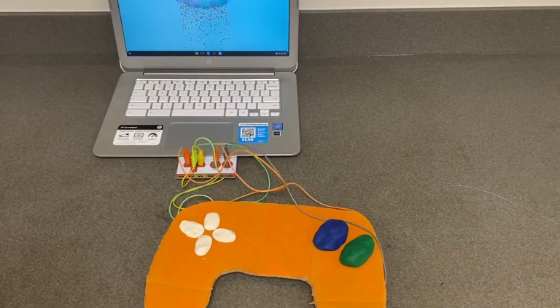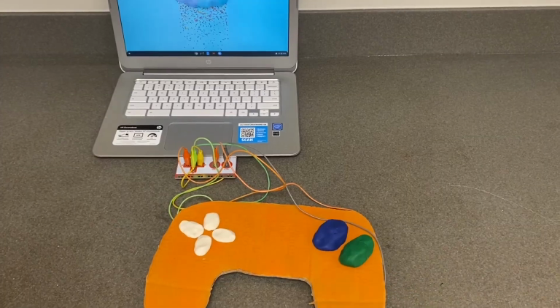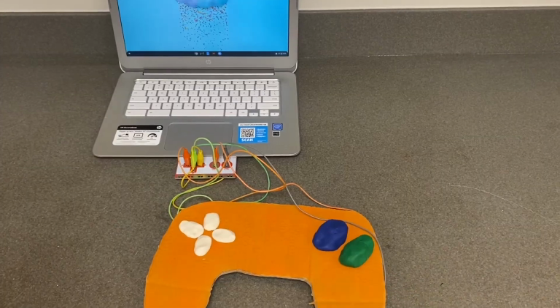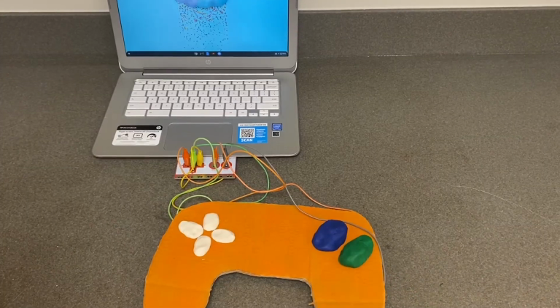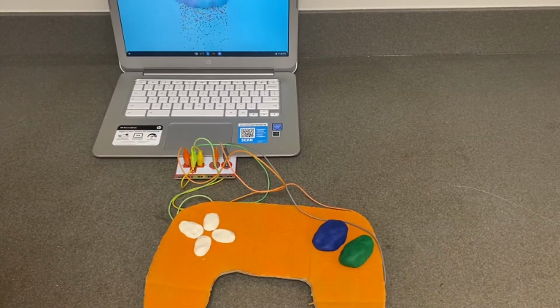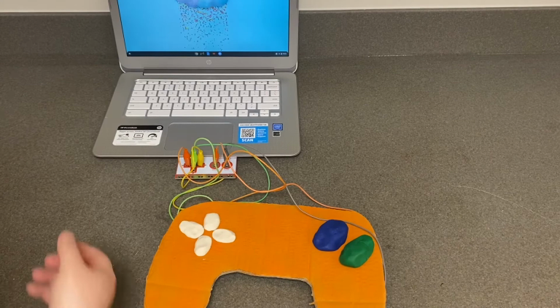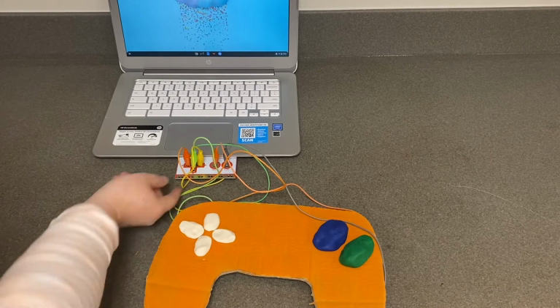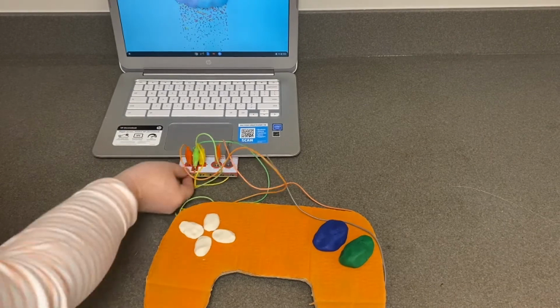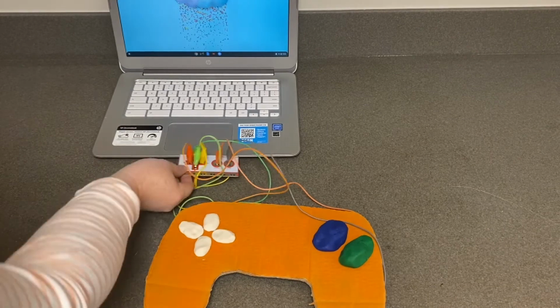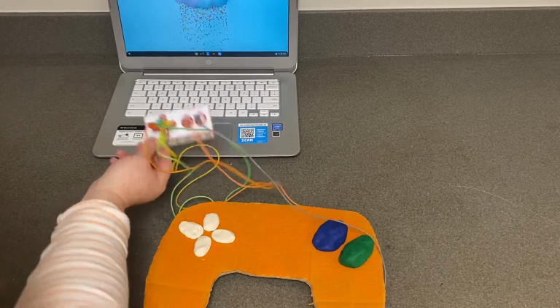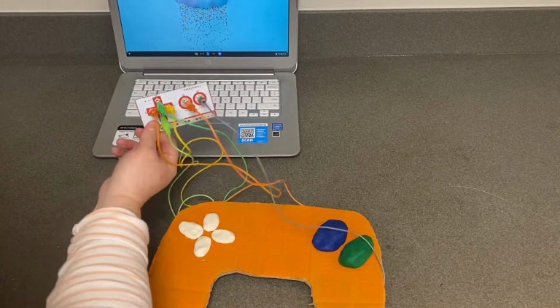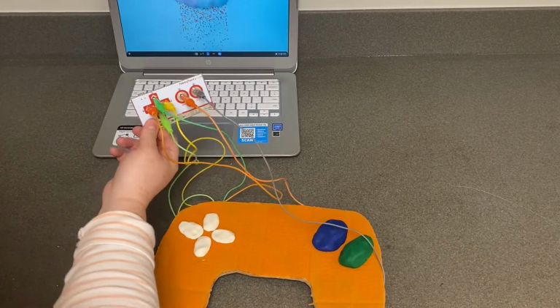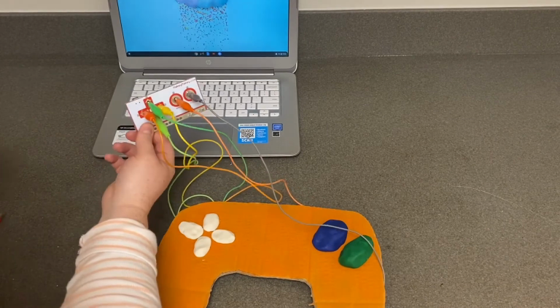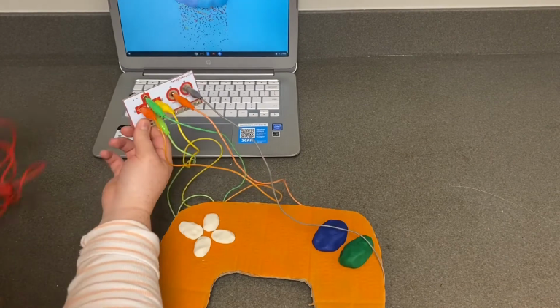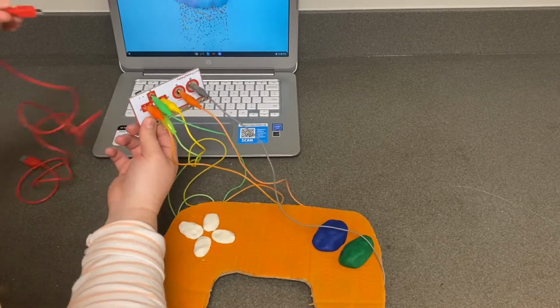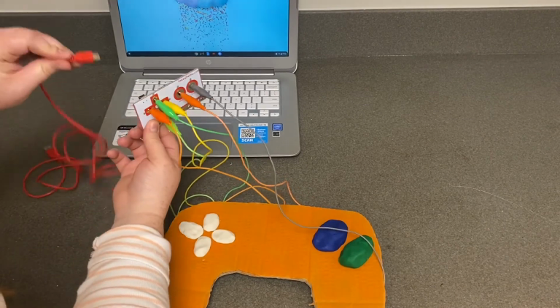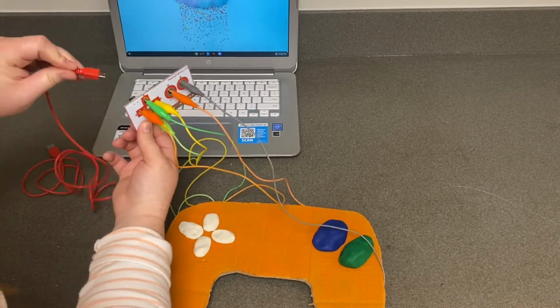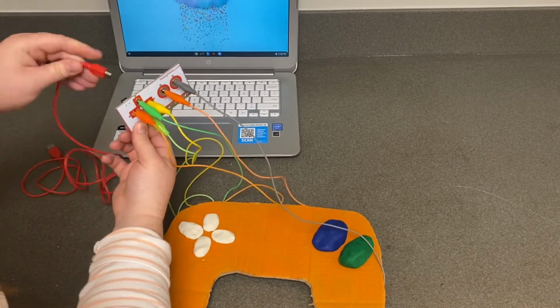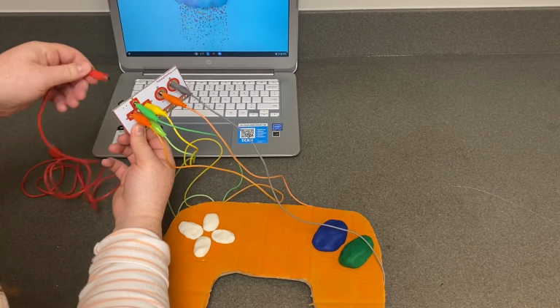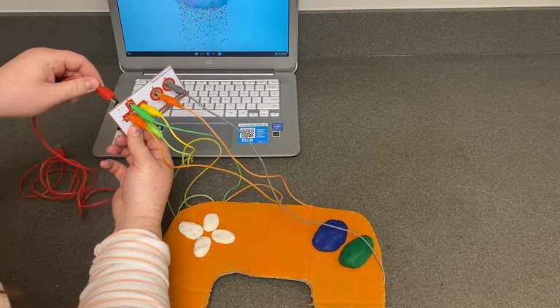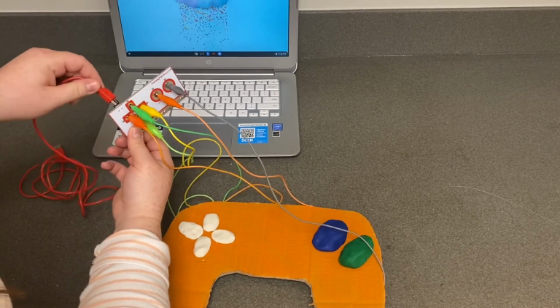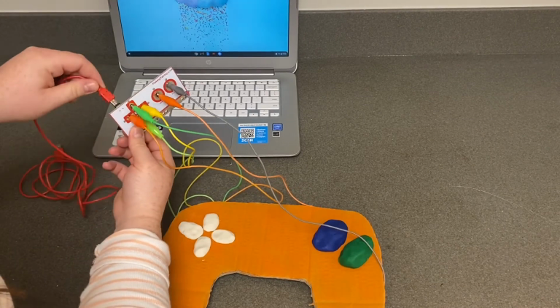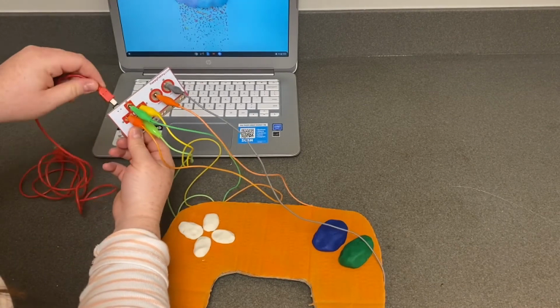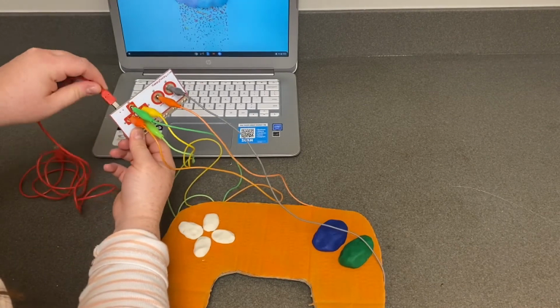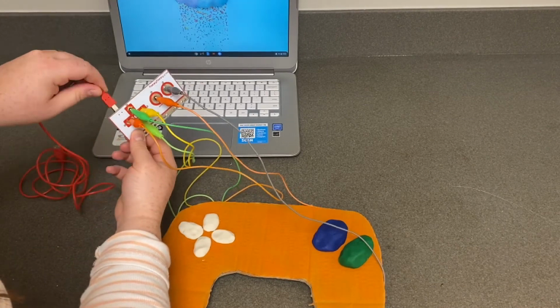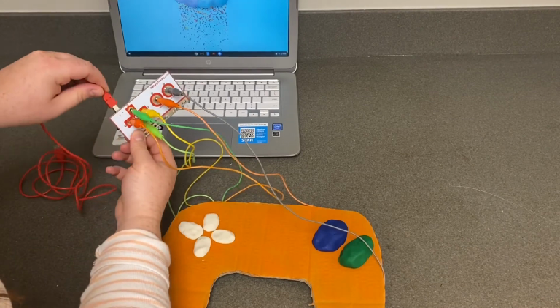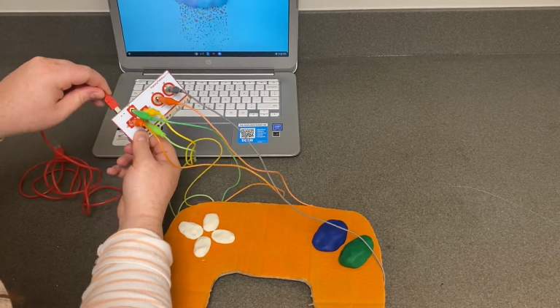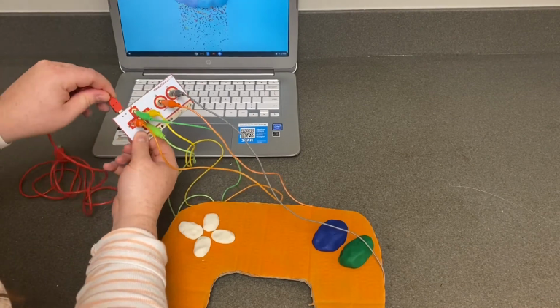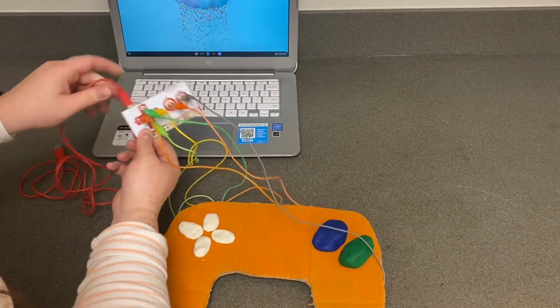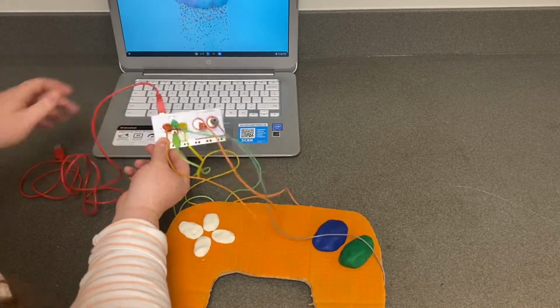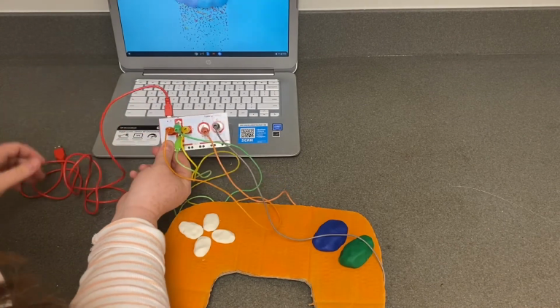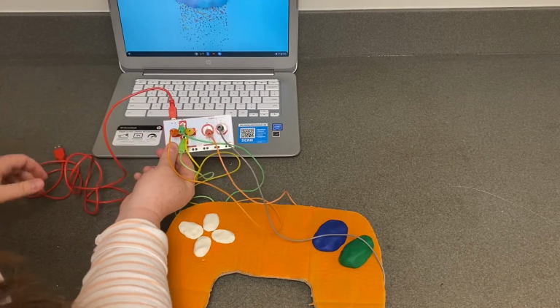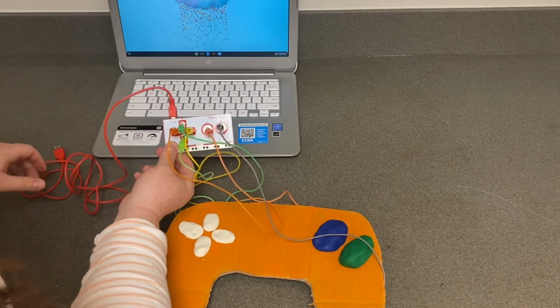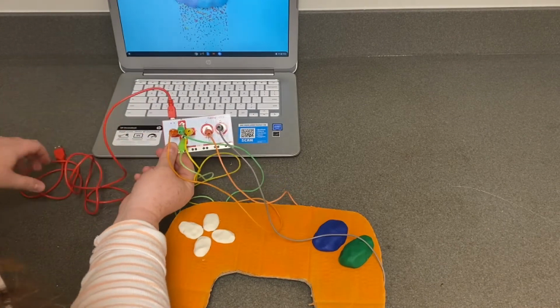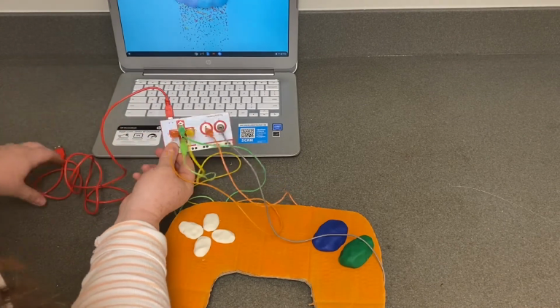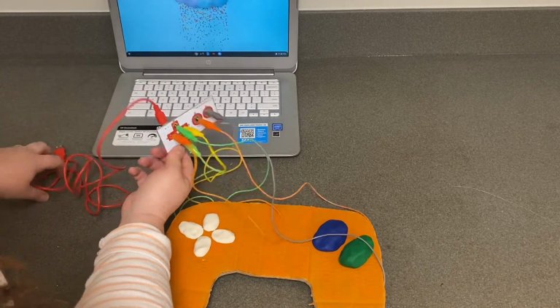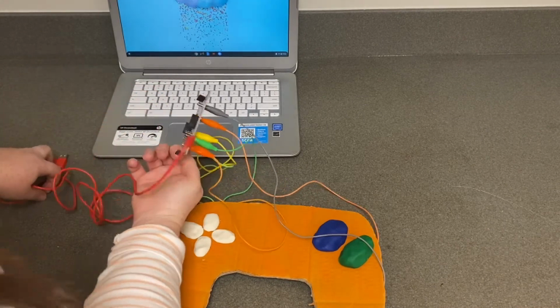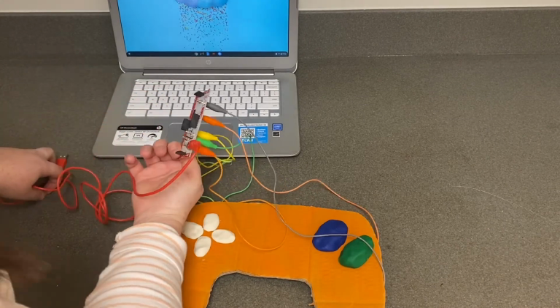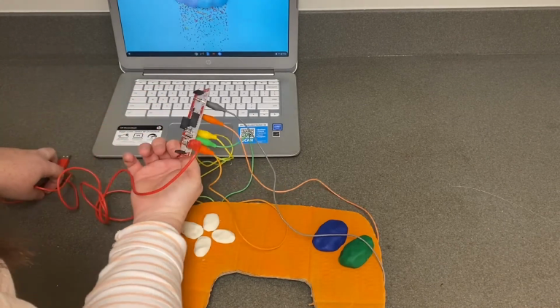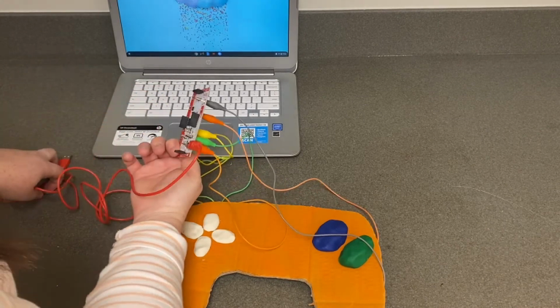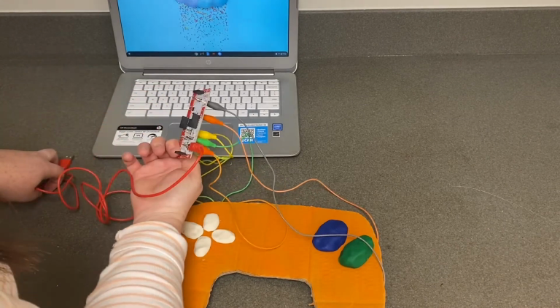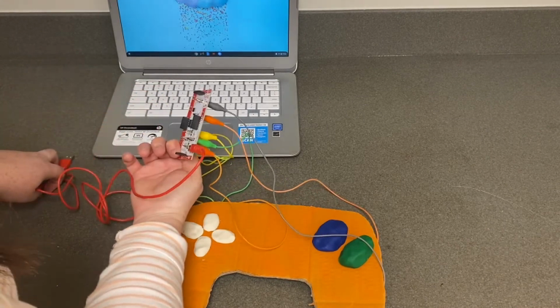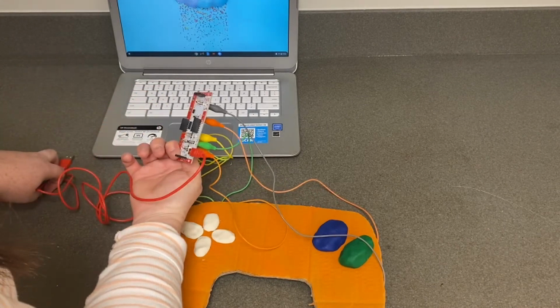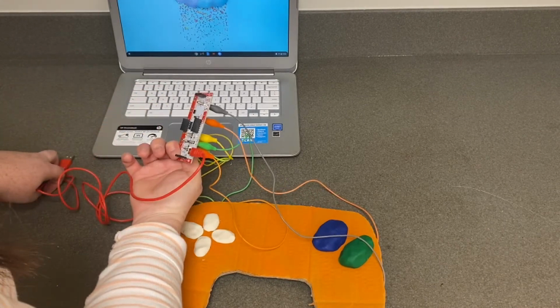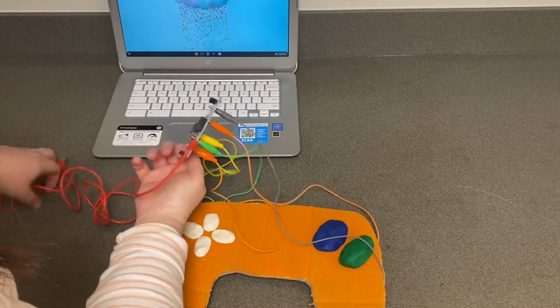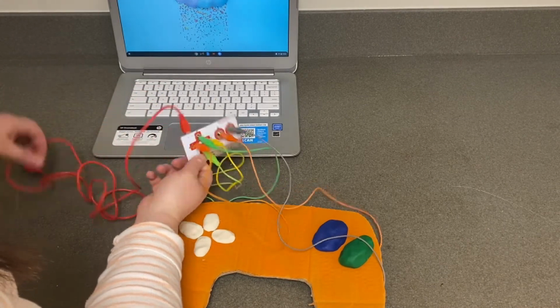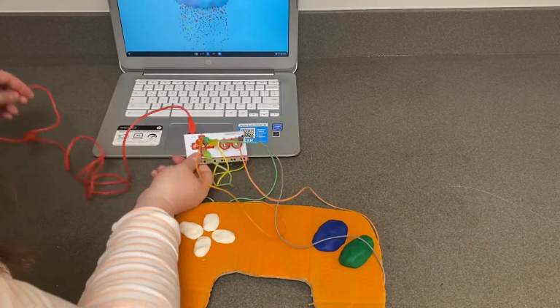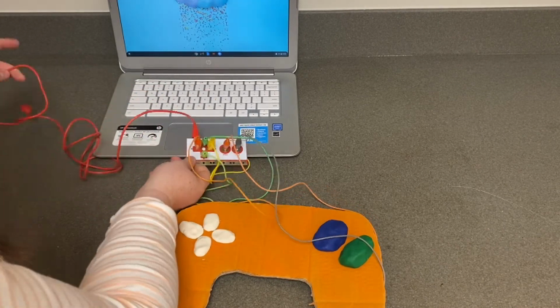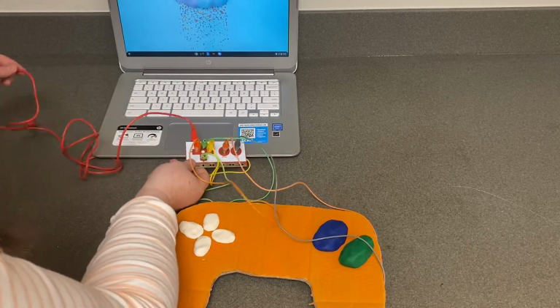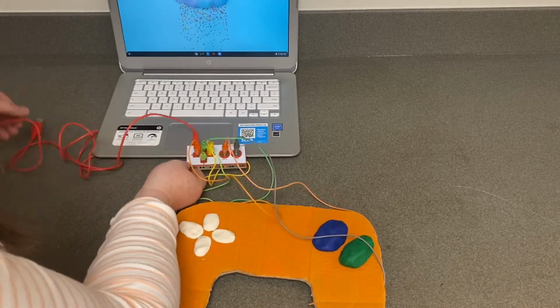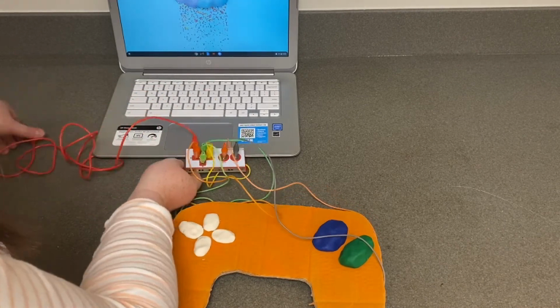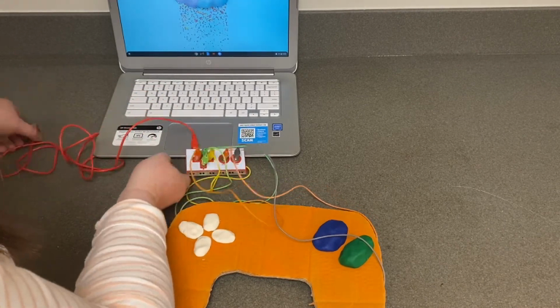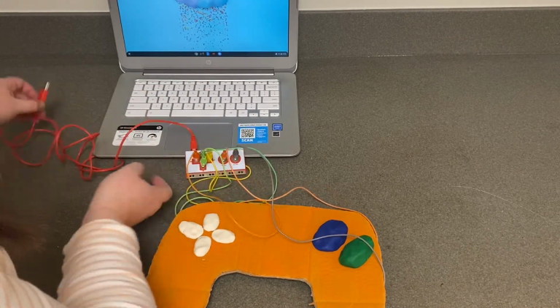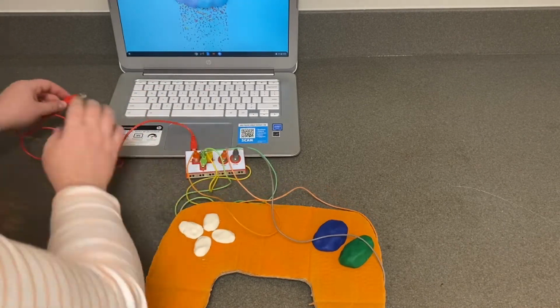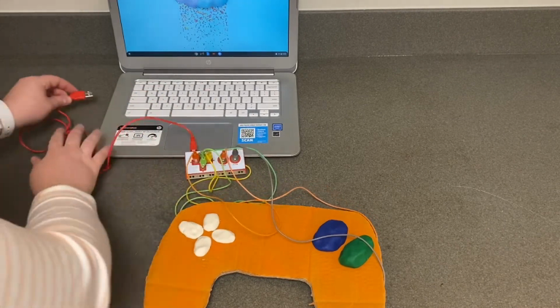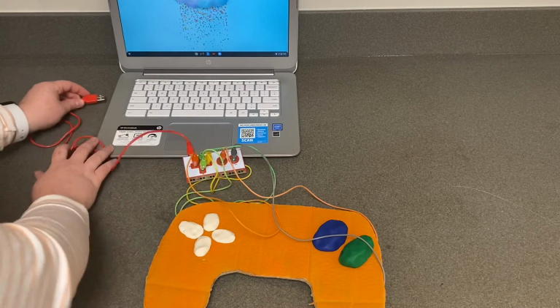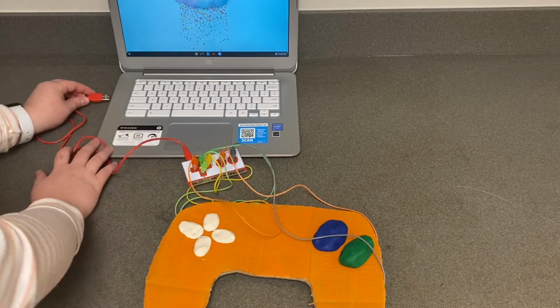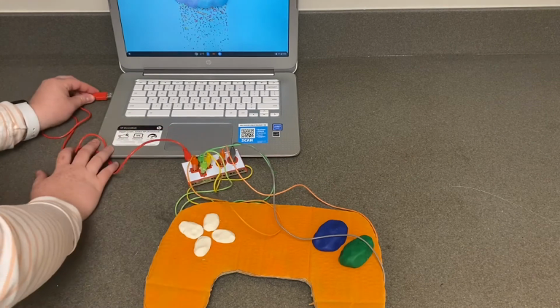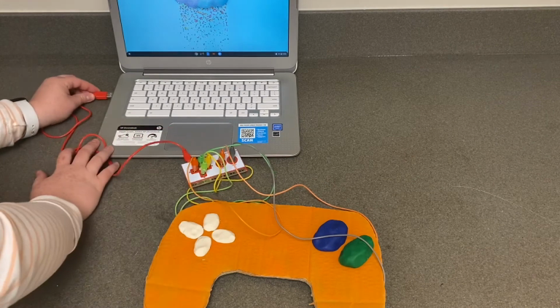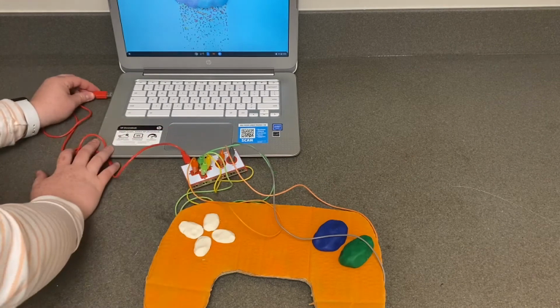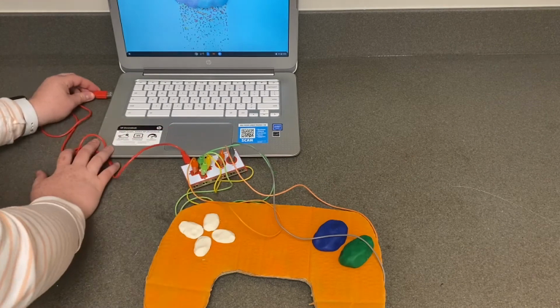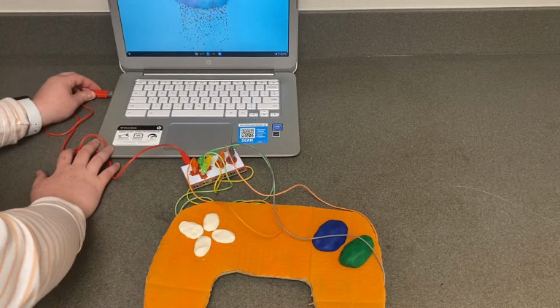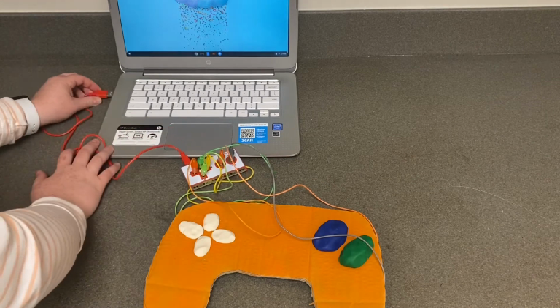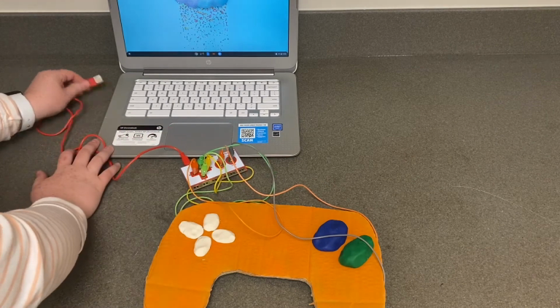Connect your Makey Makey to your computer. Take the small end of the USB cable and stick it into the Makey Makey, and the larger end into your computer.